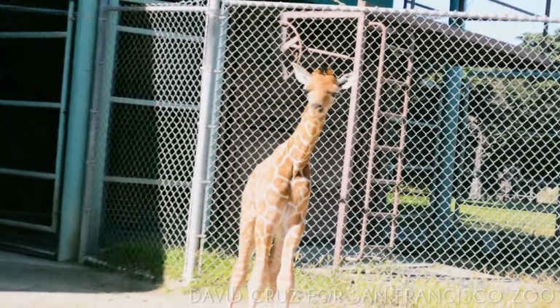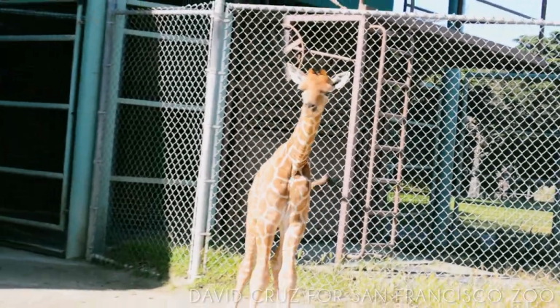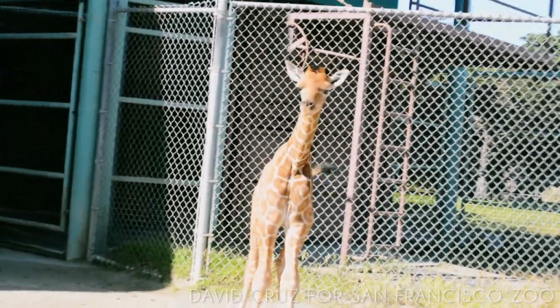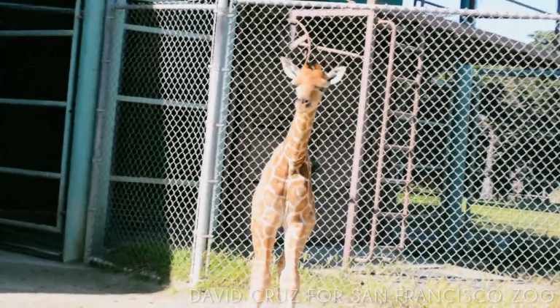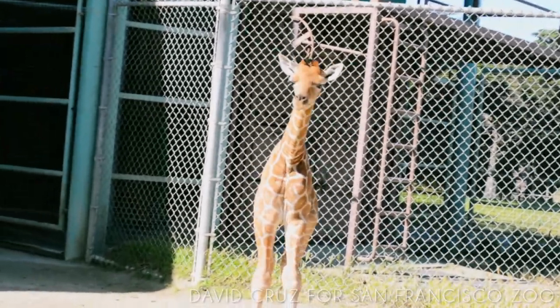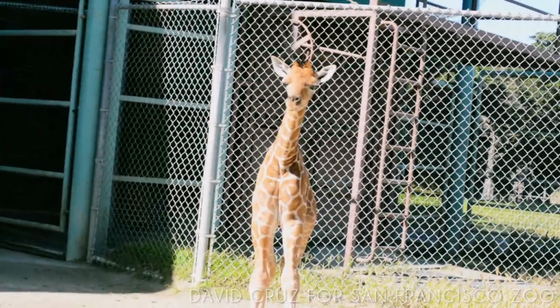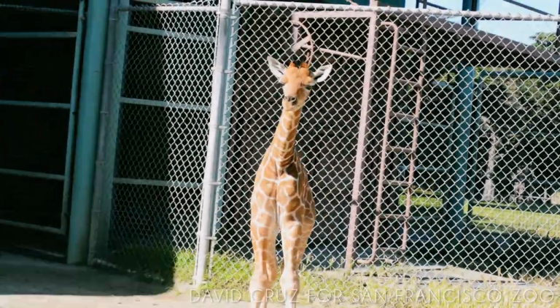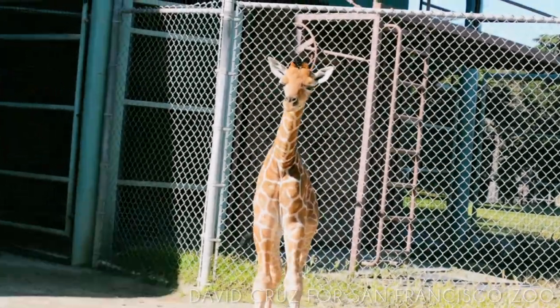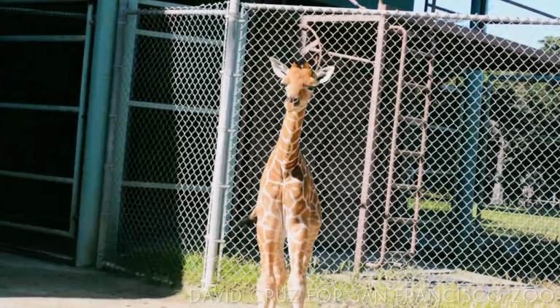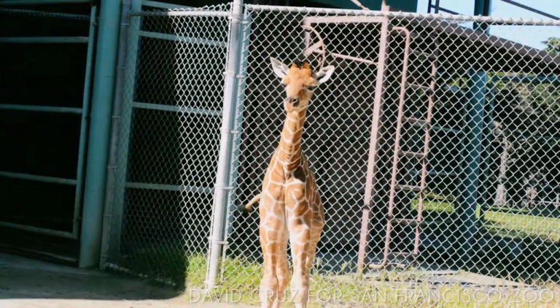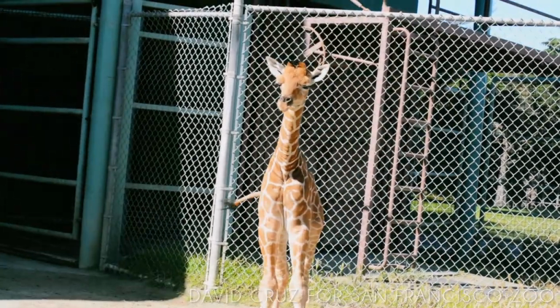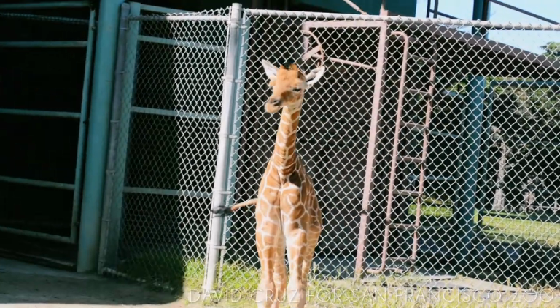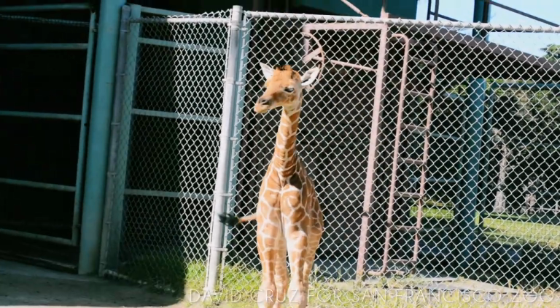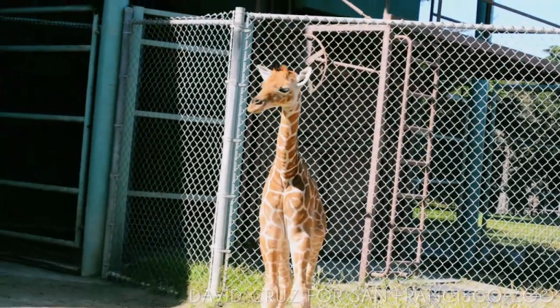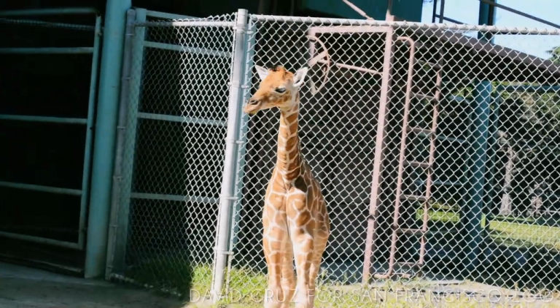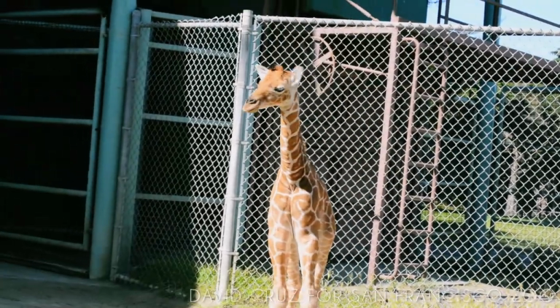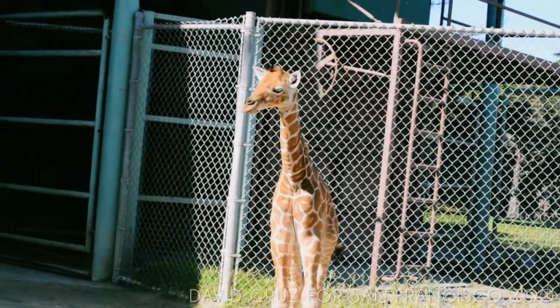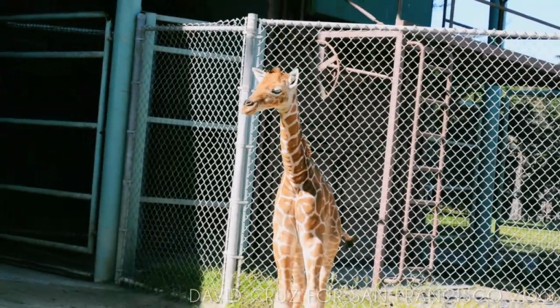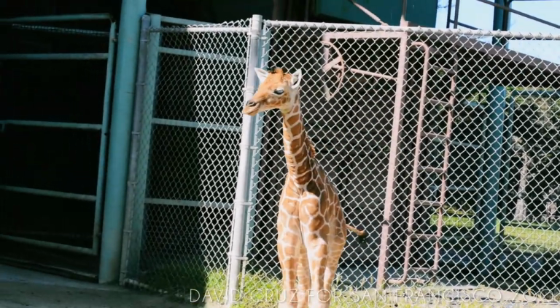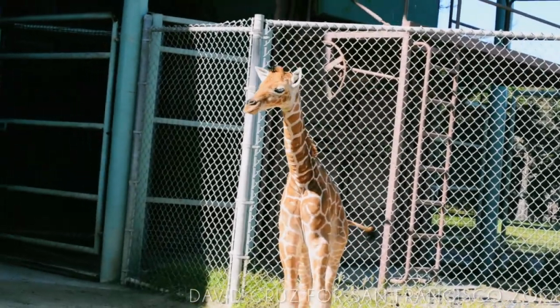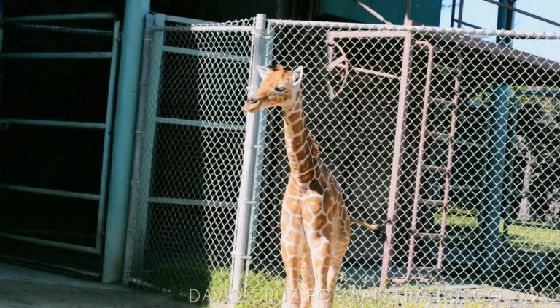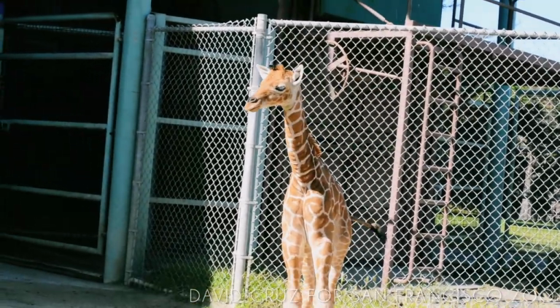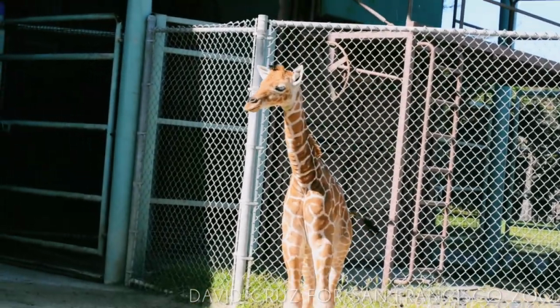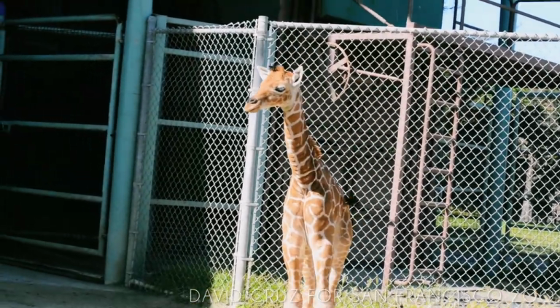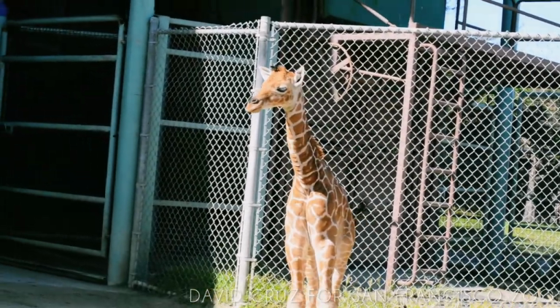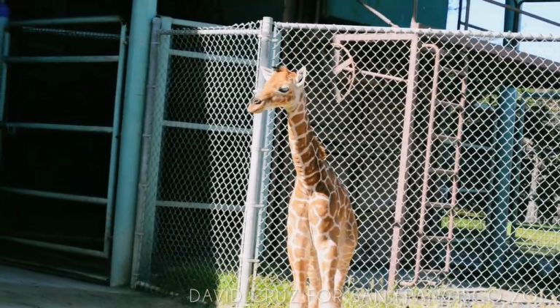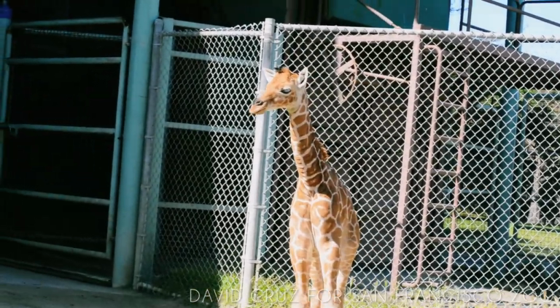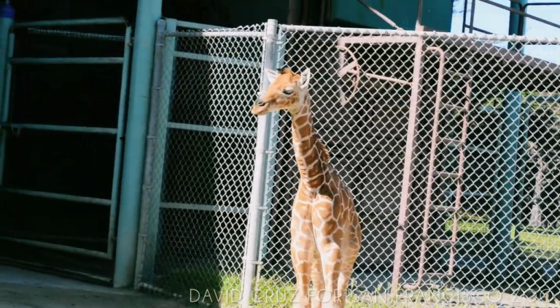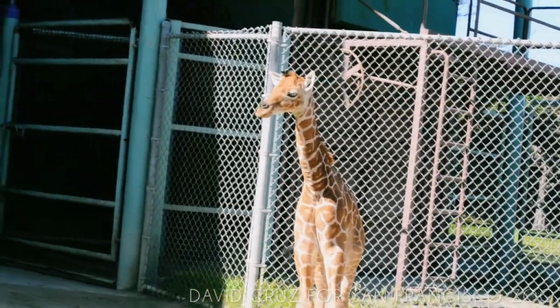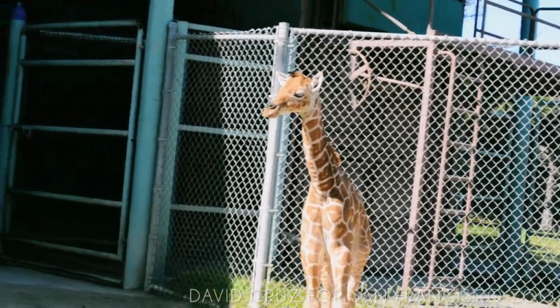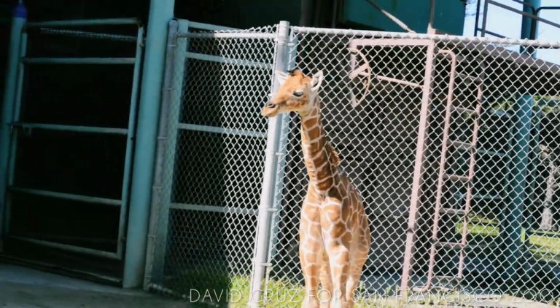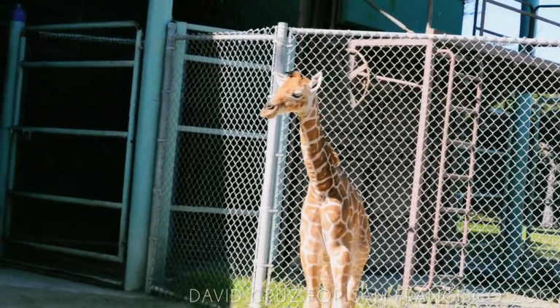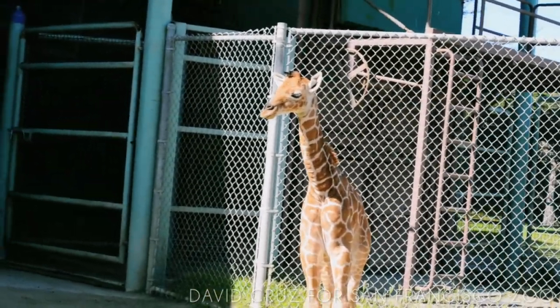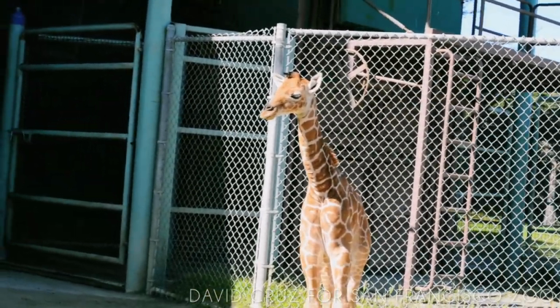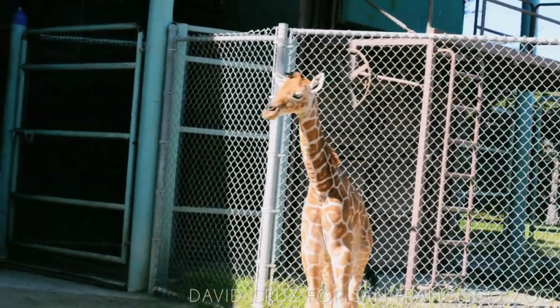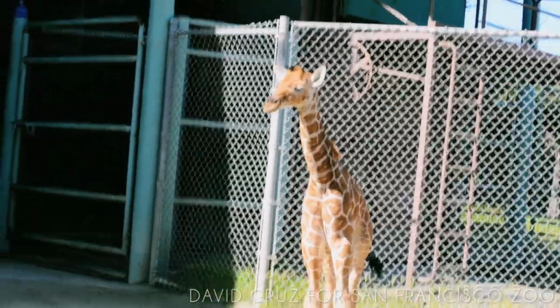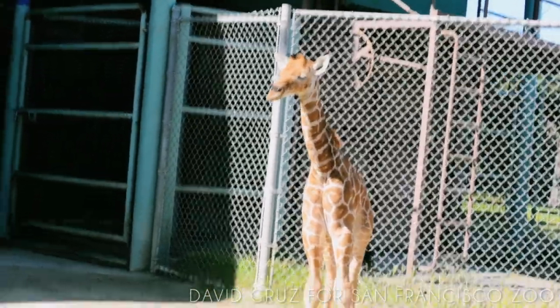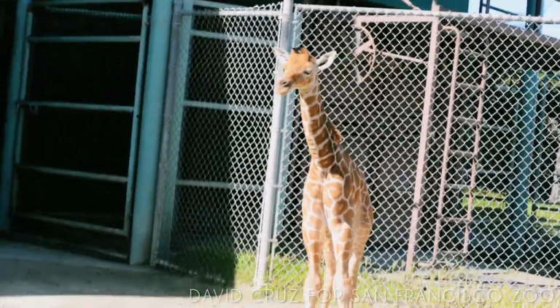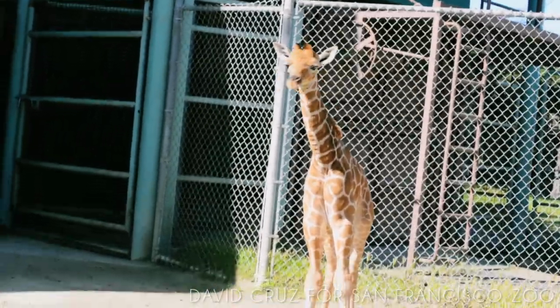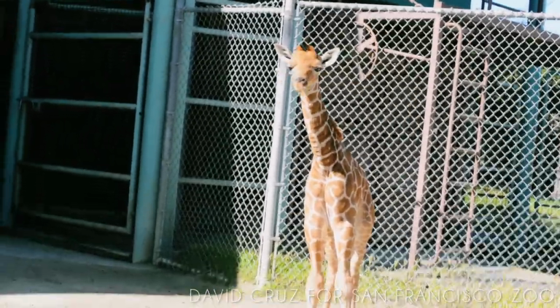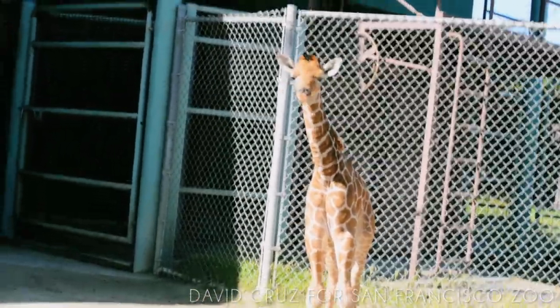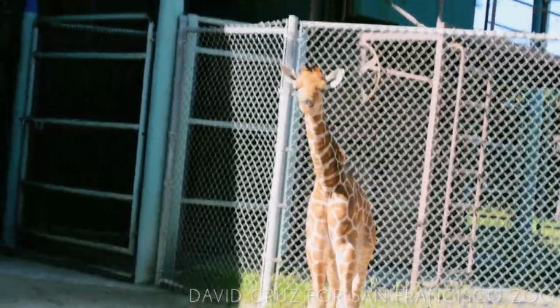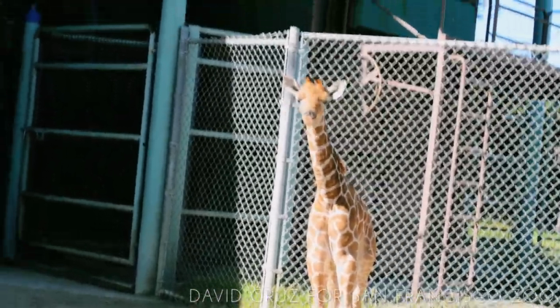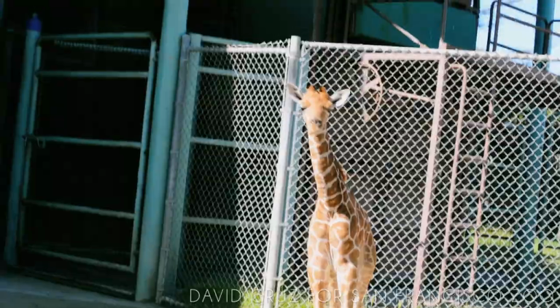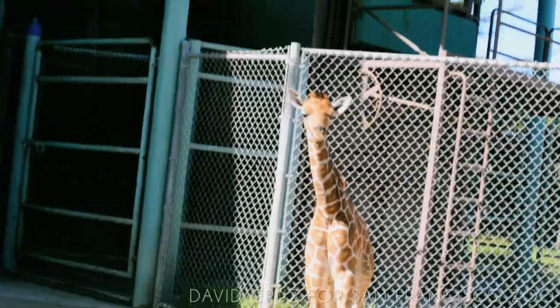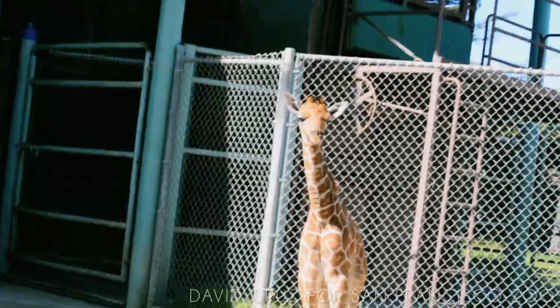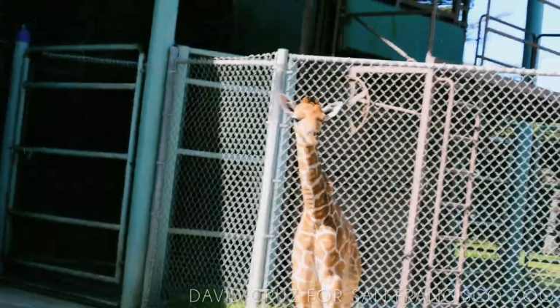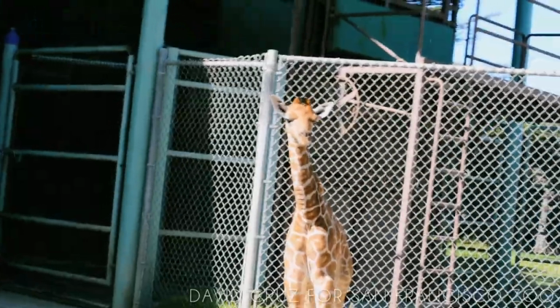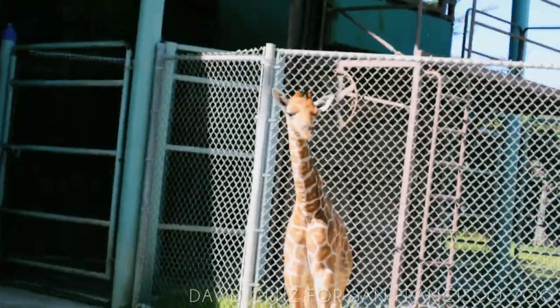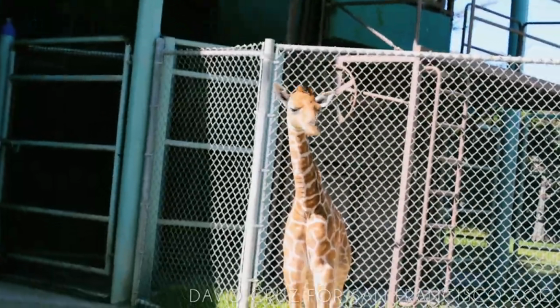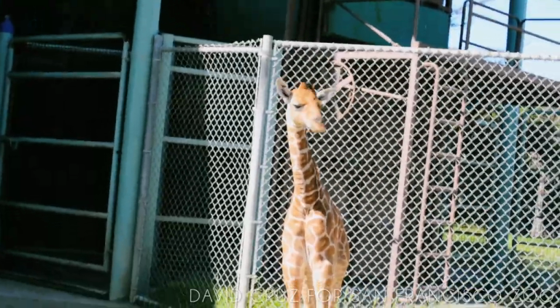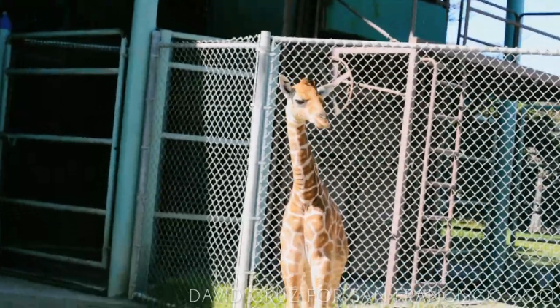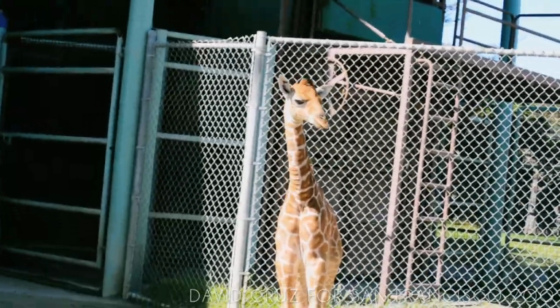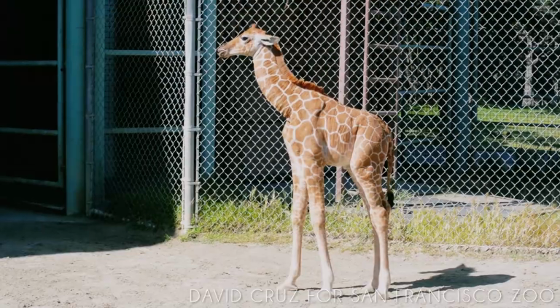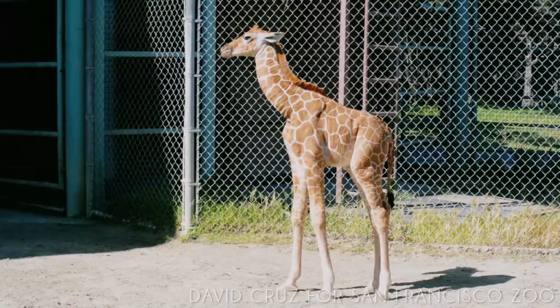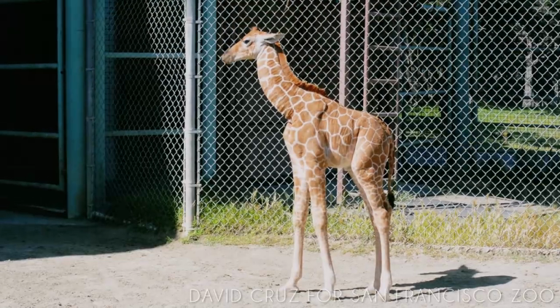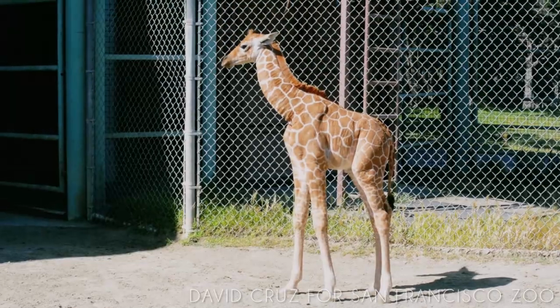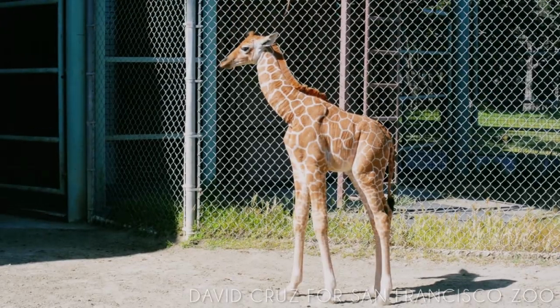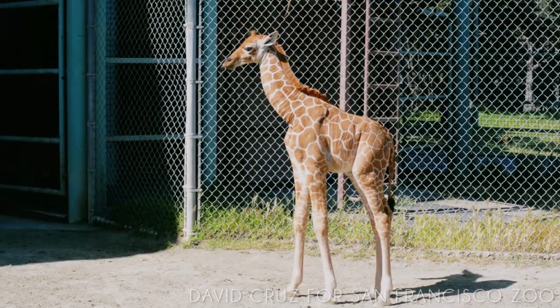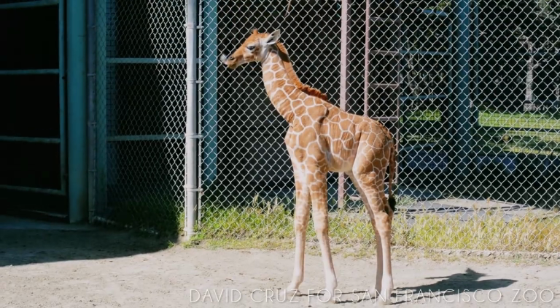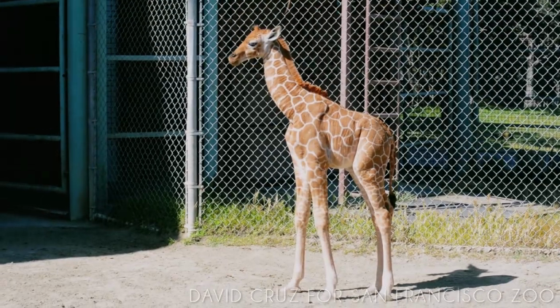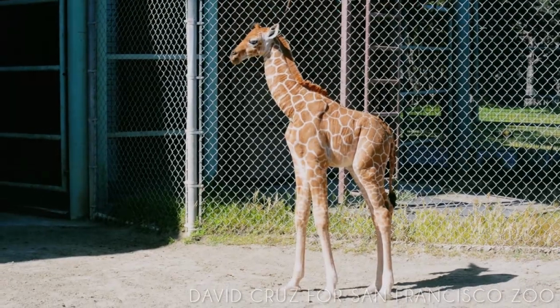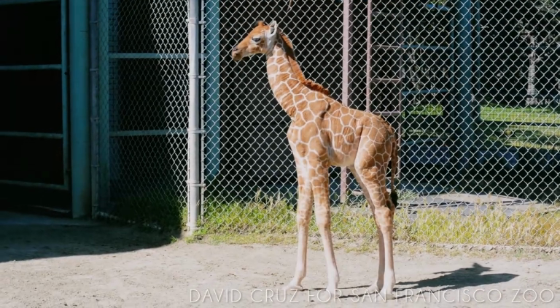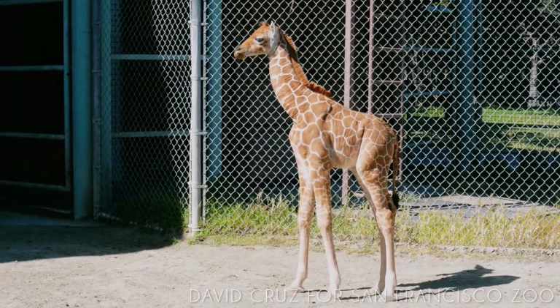So if you guys can just not lean on the rail — I know it's convenient, but I don't want you to get too close.